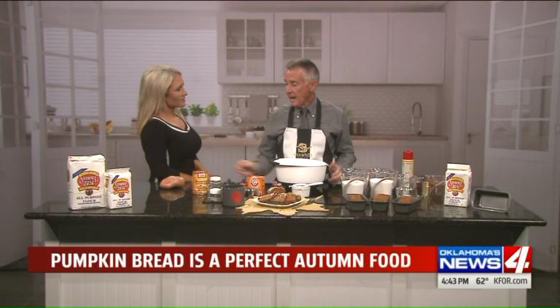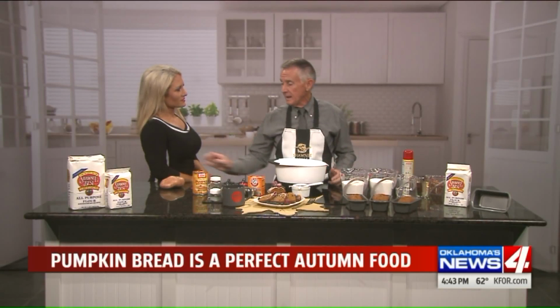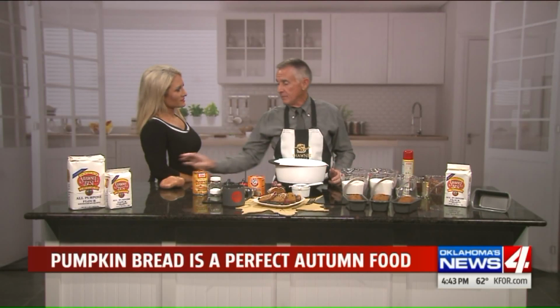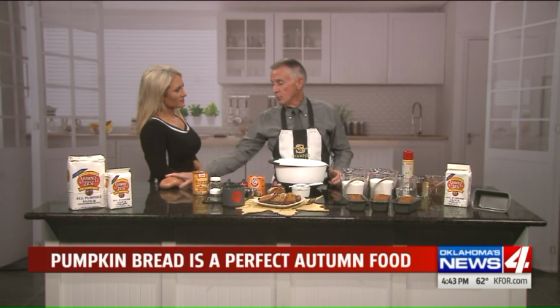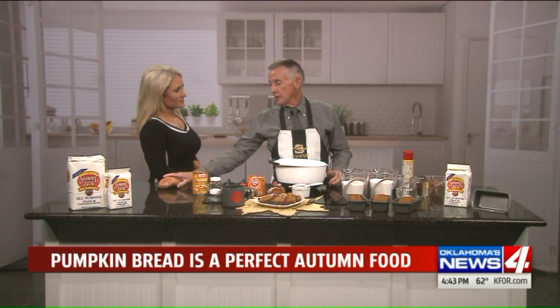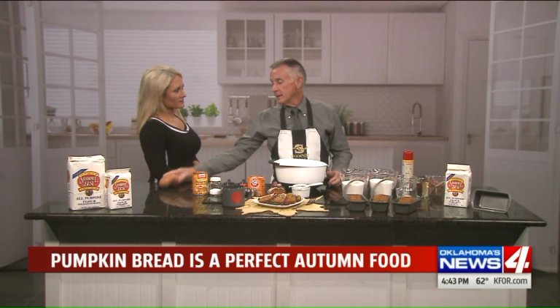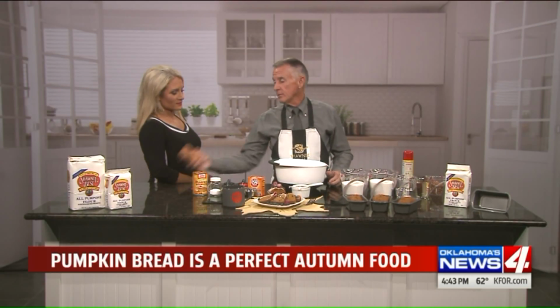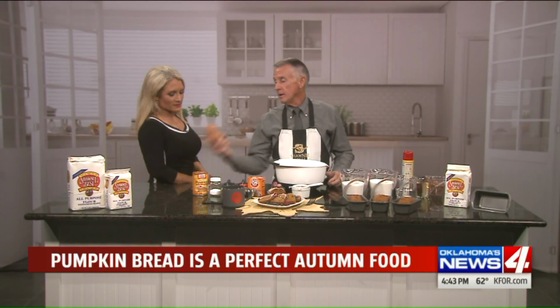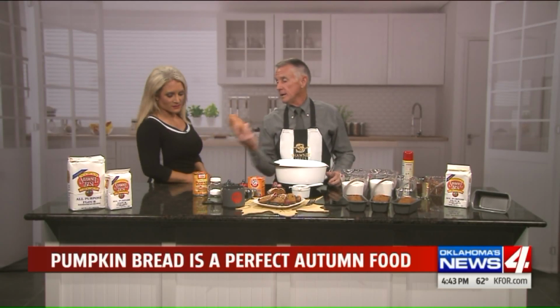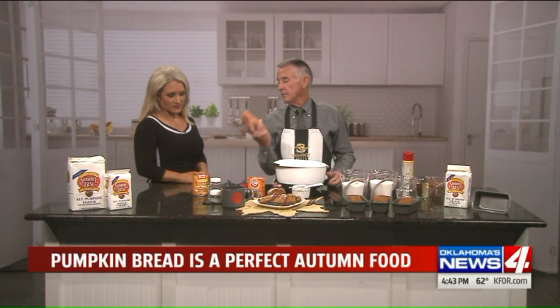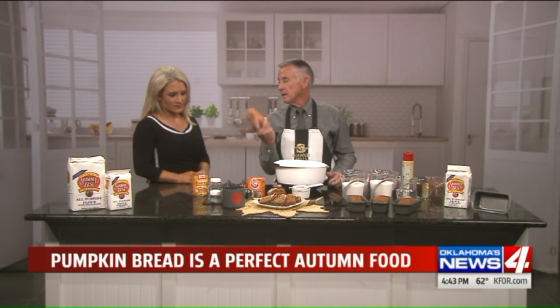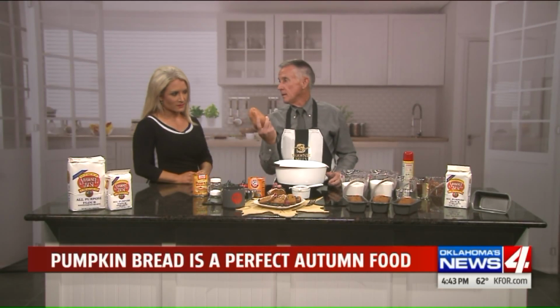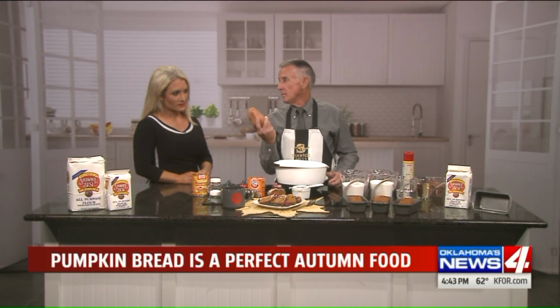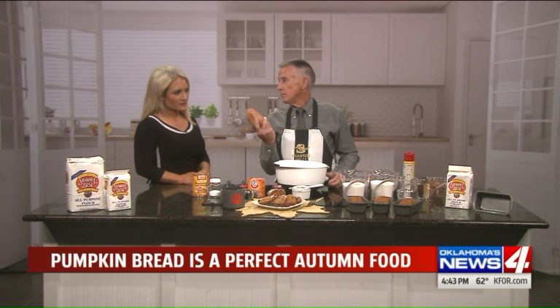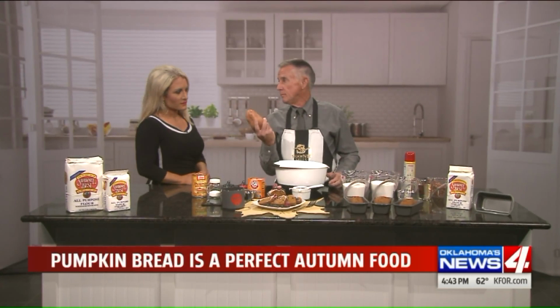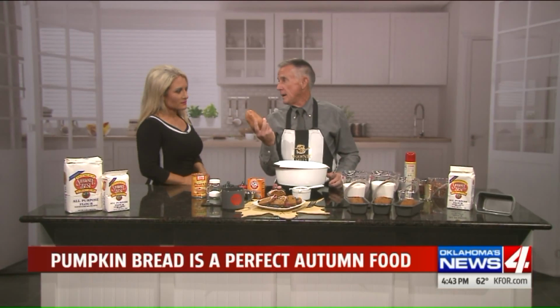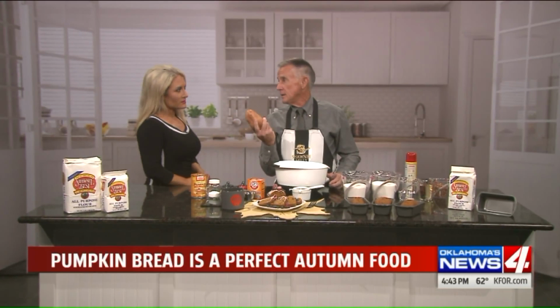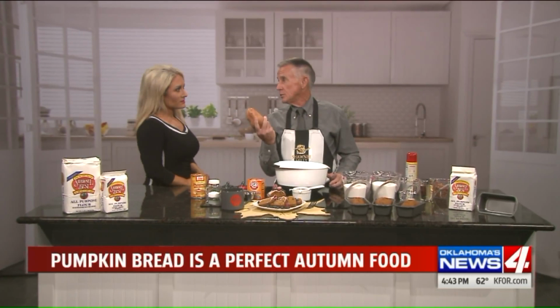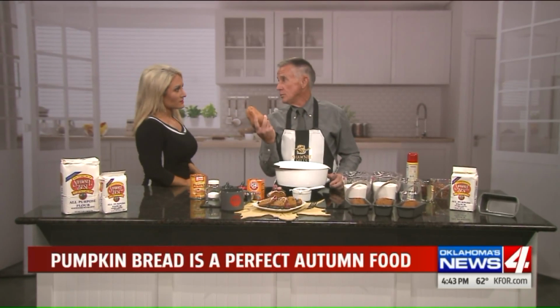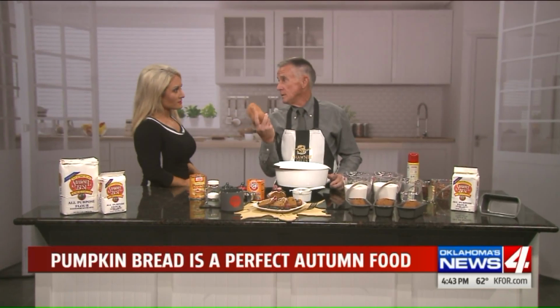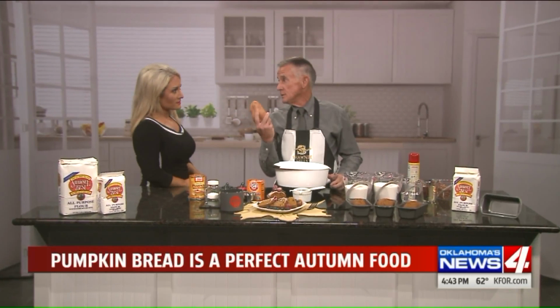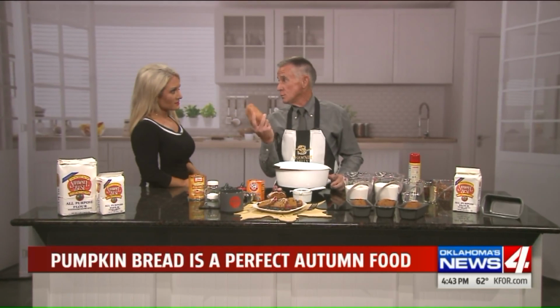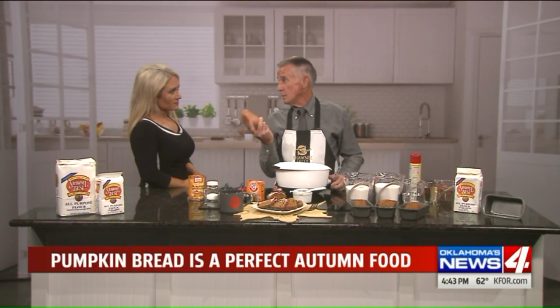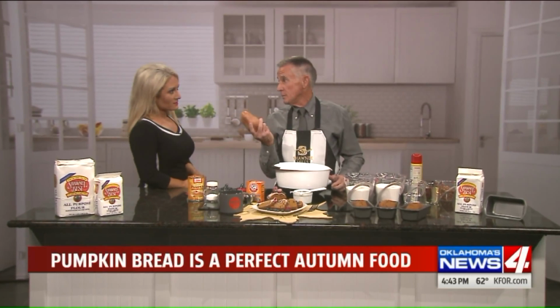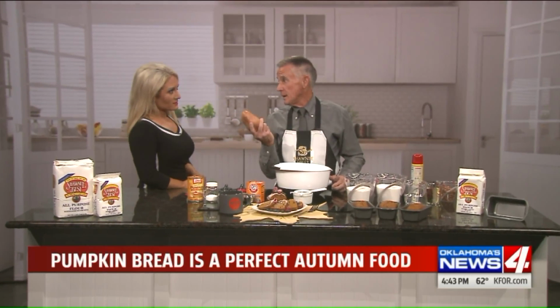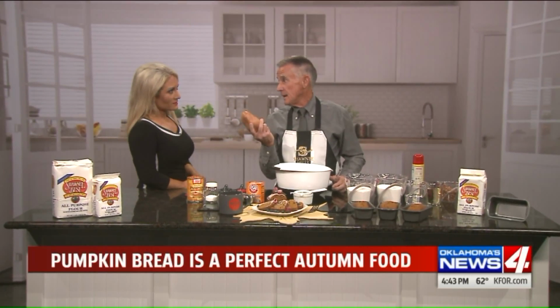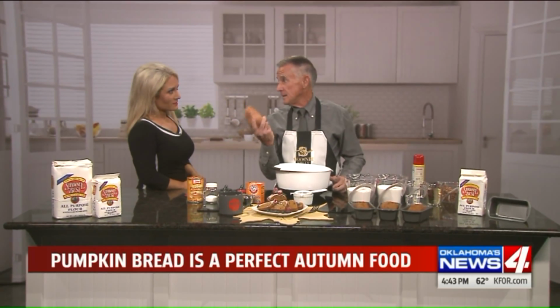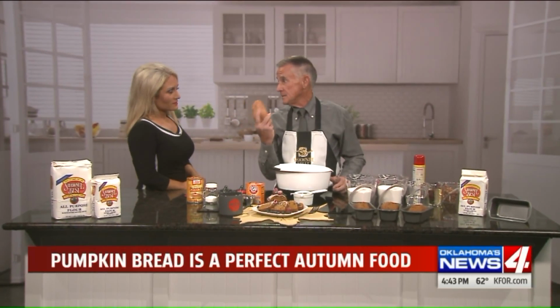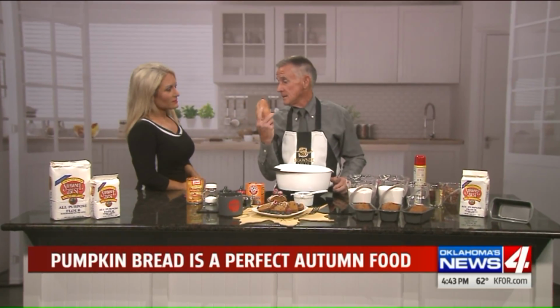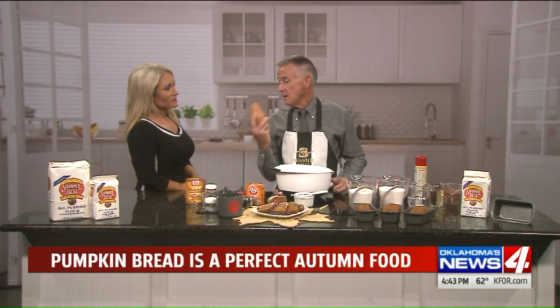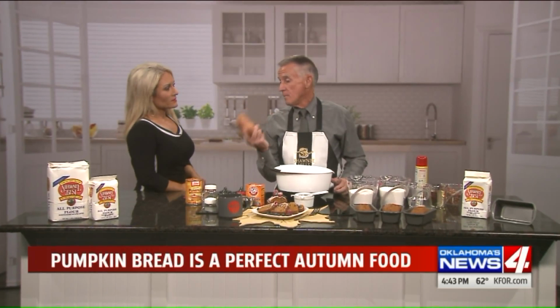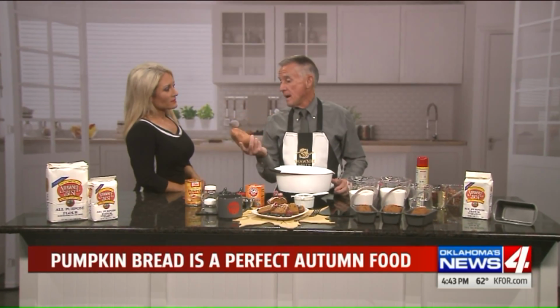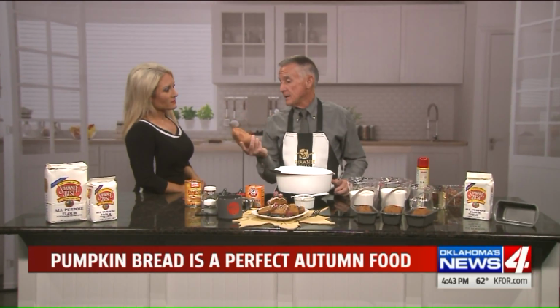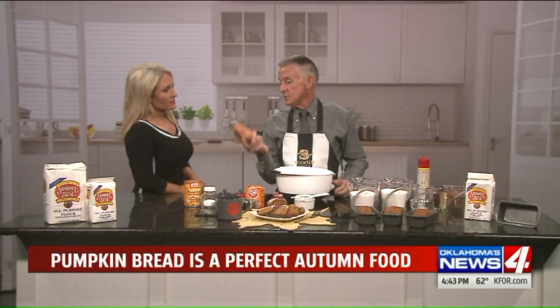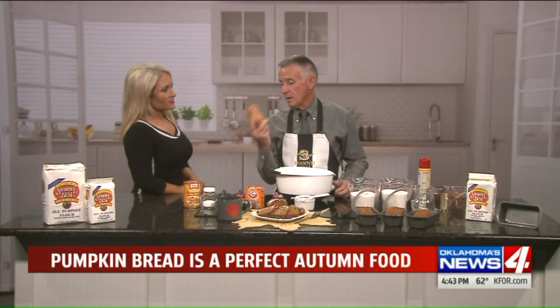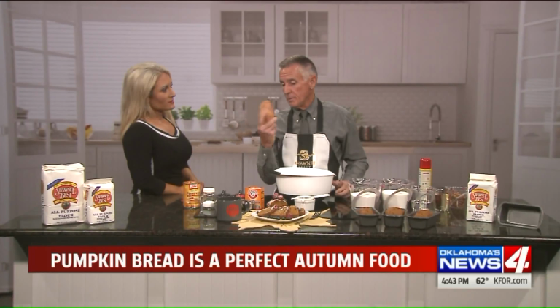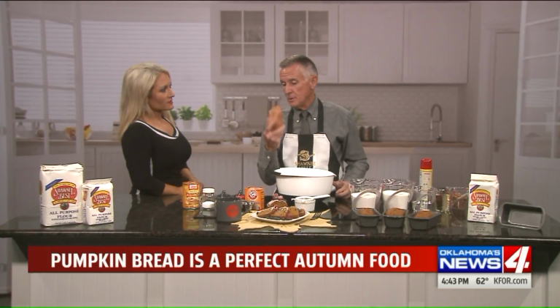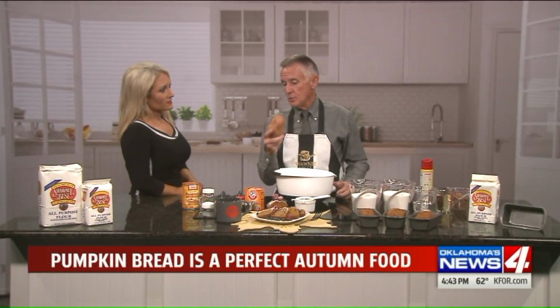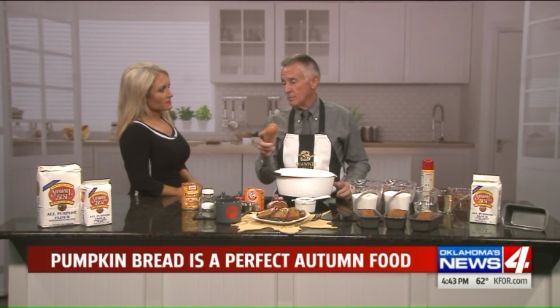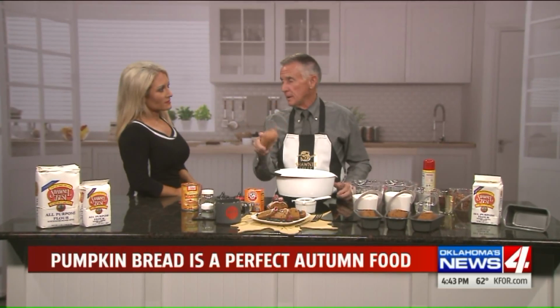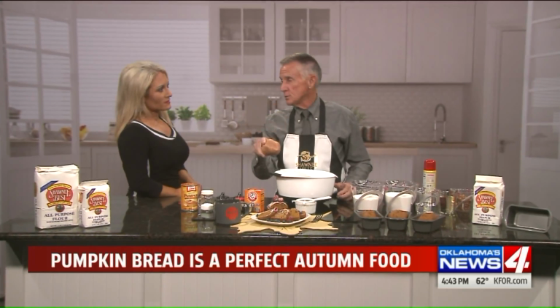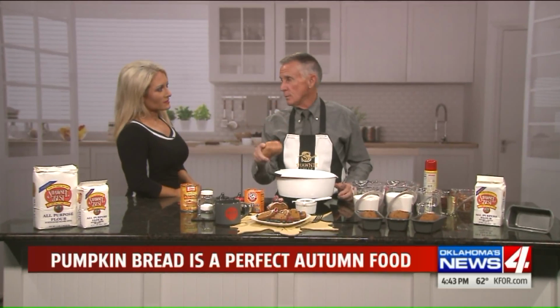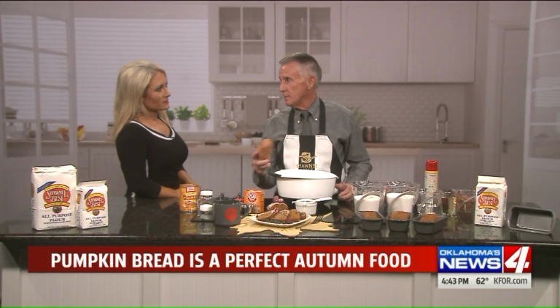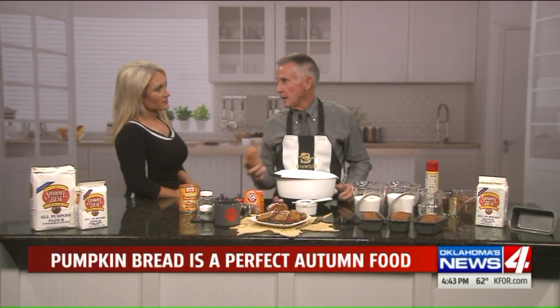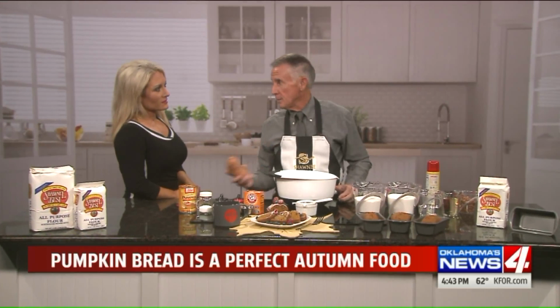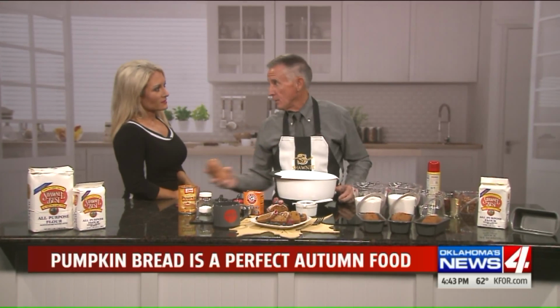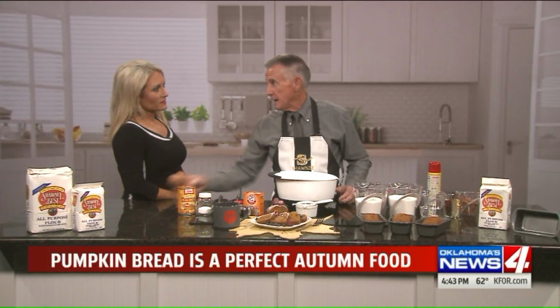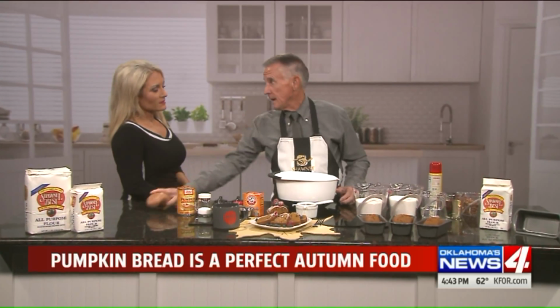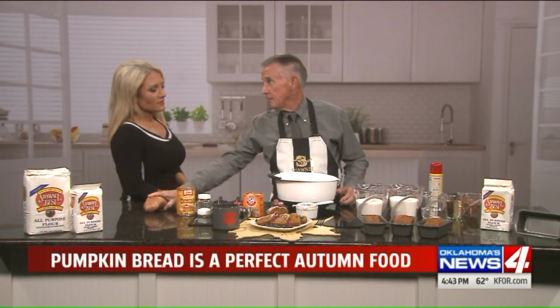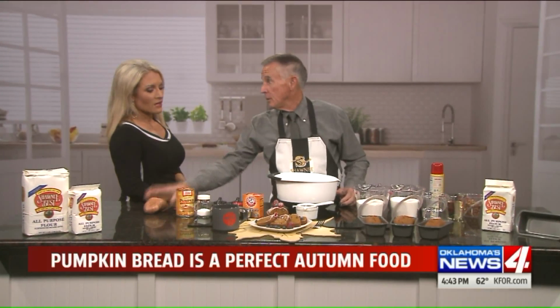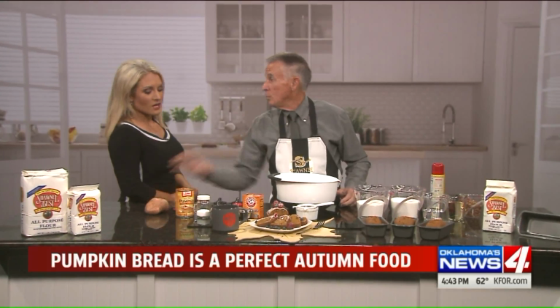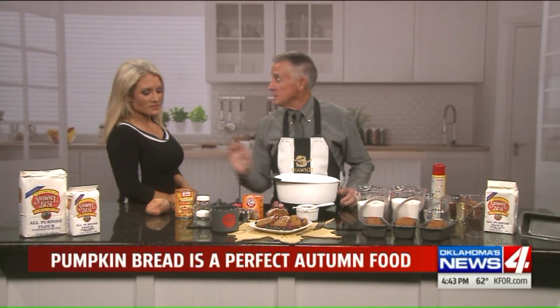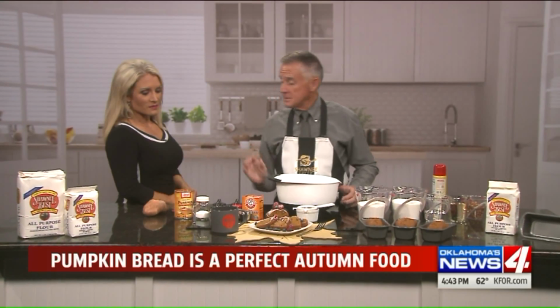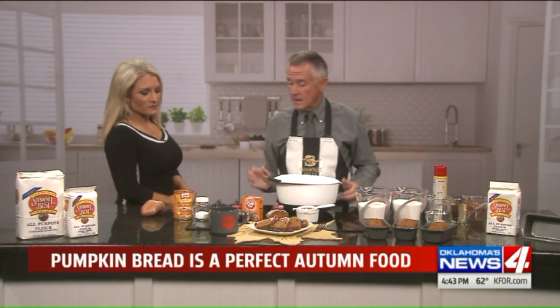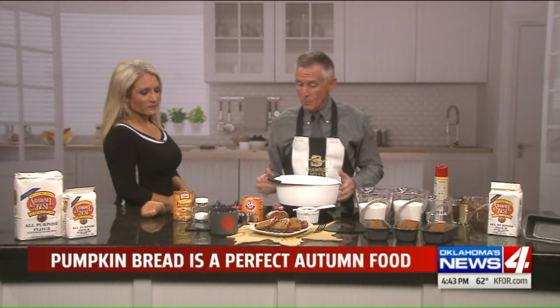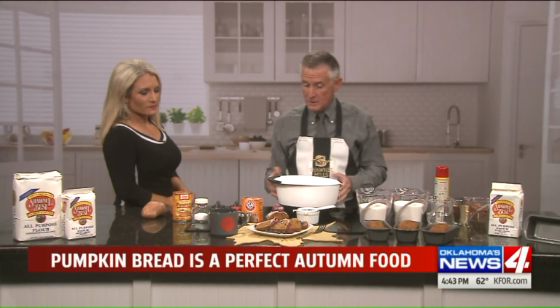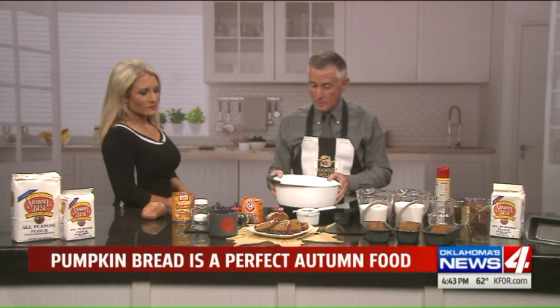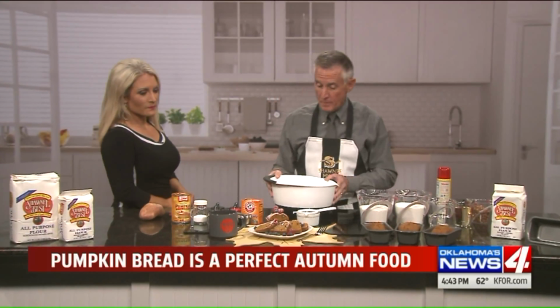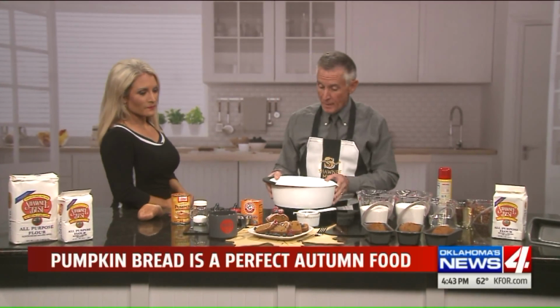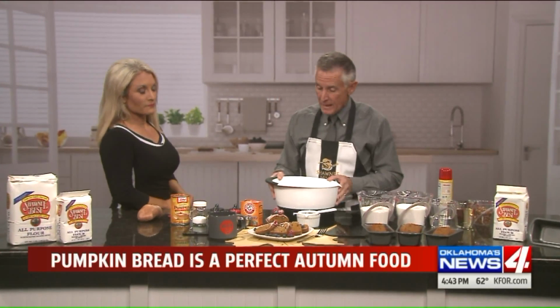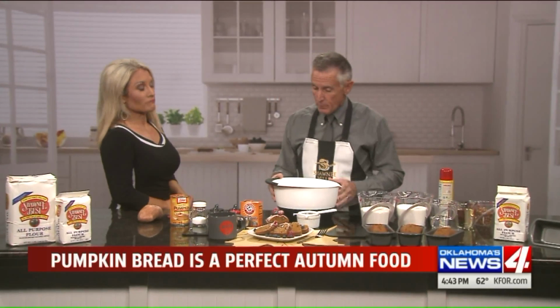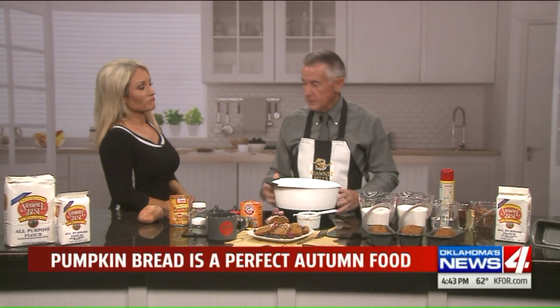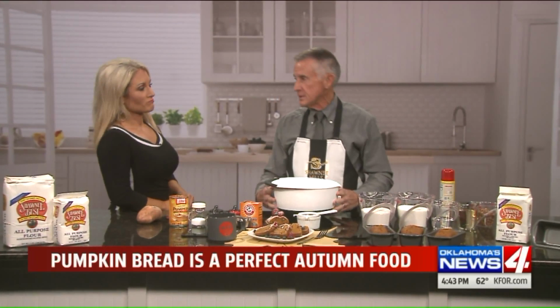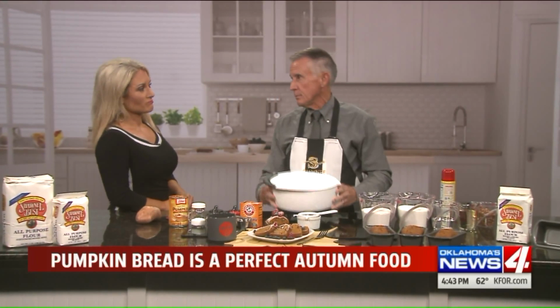And if you really get creative, bake two sweet potatoes, mash them up, and you can make sweet potato bread out of it with the same recipe. Pretty simple.